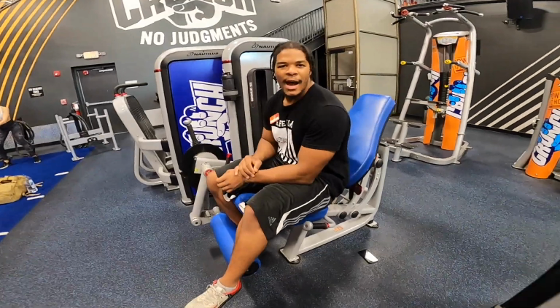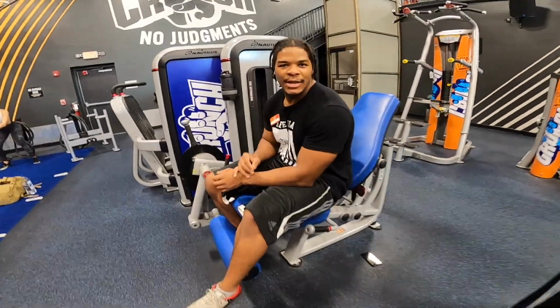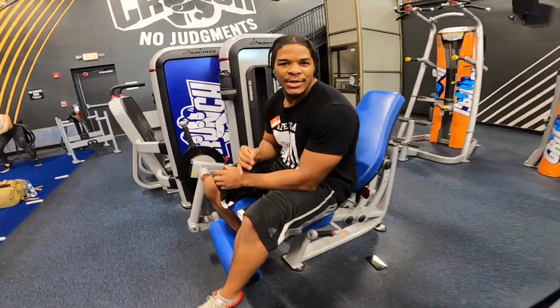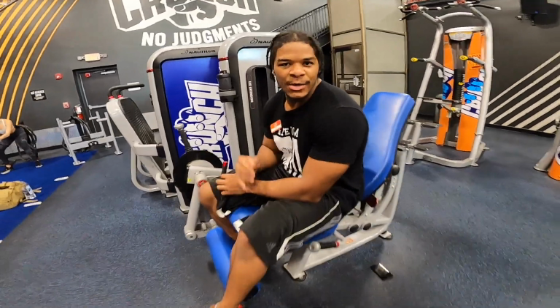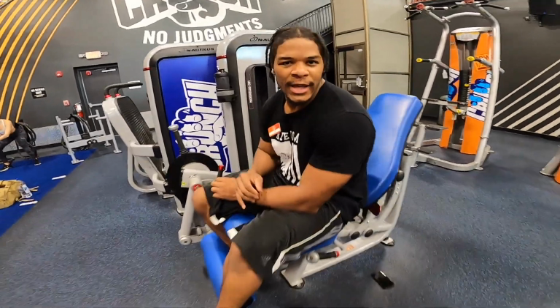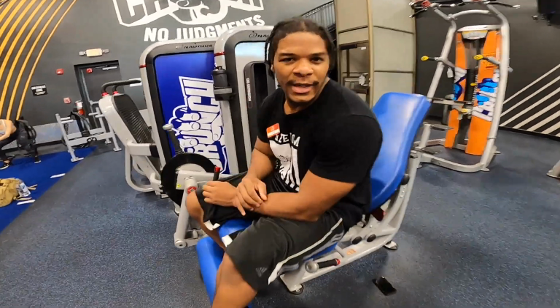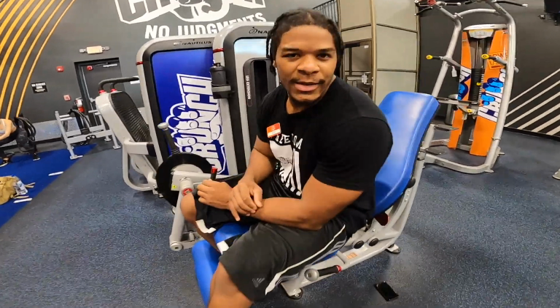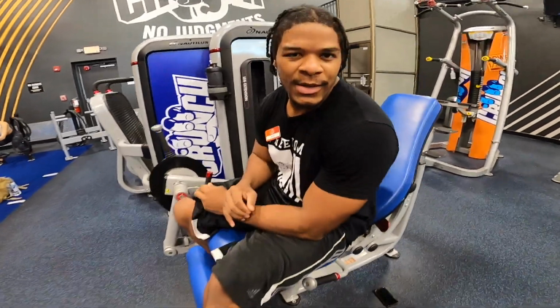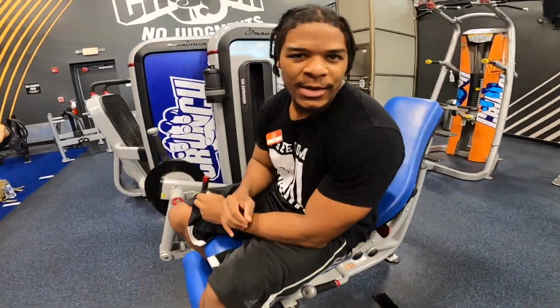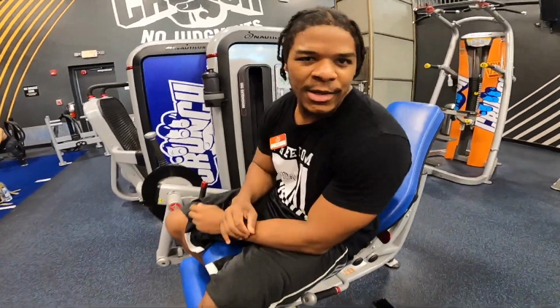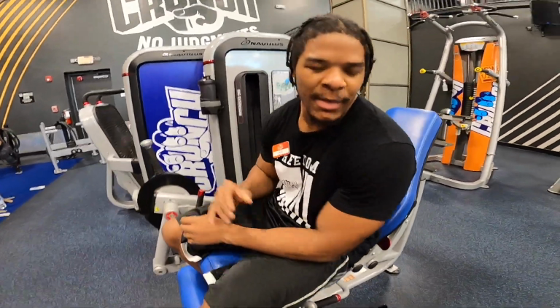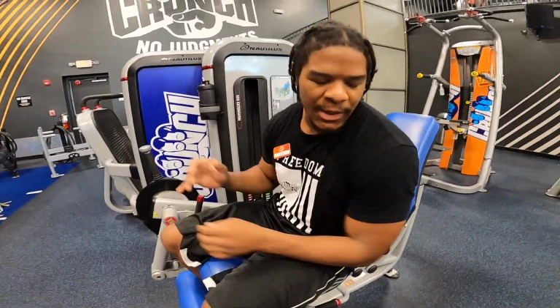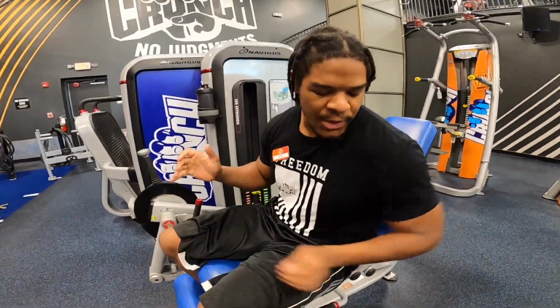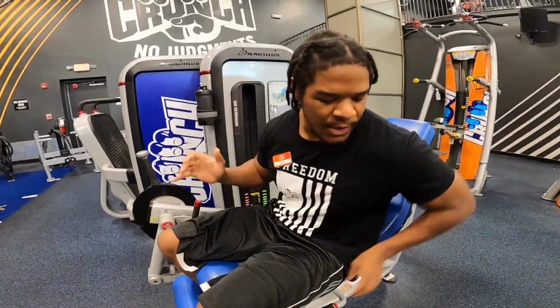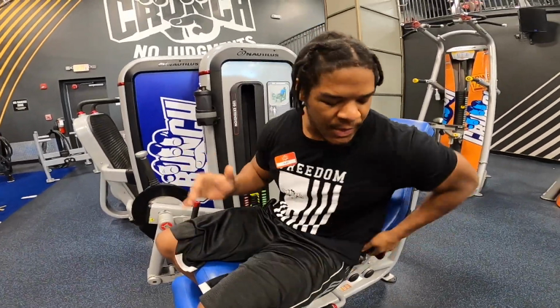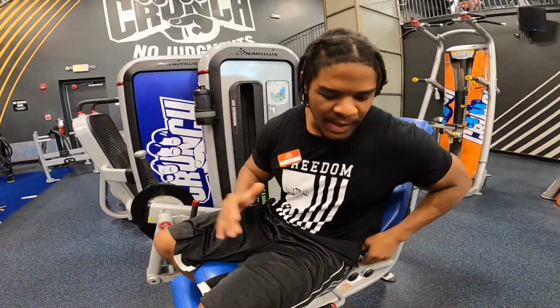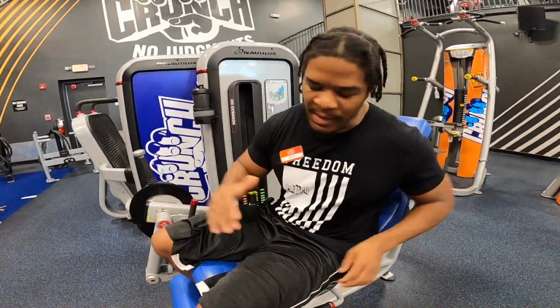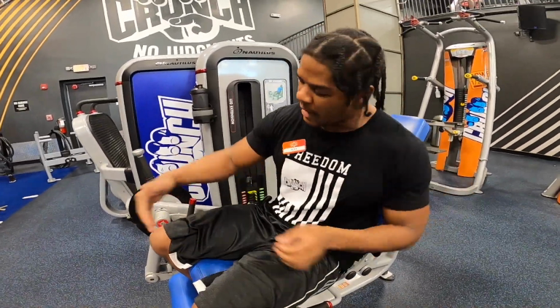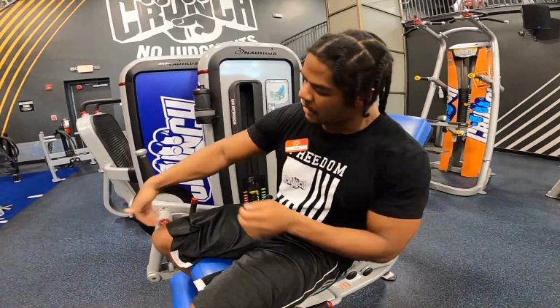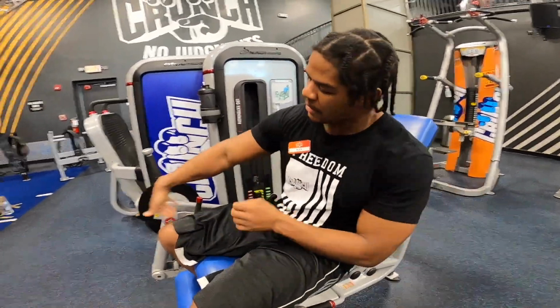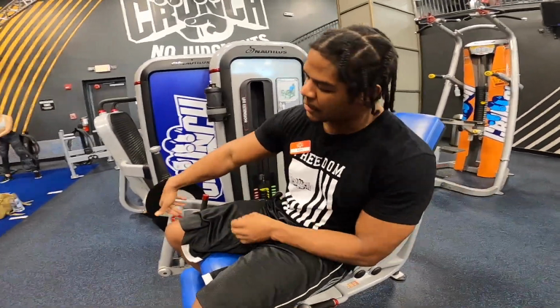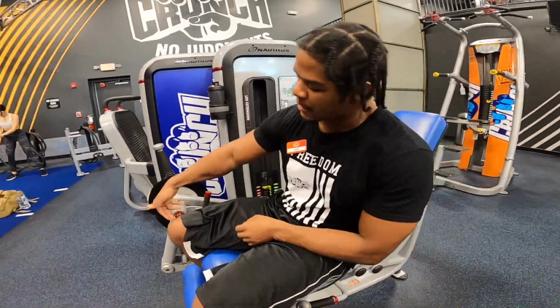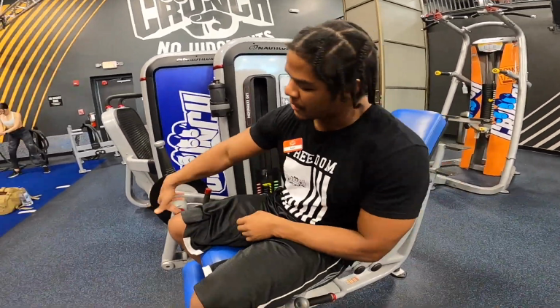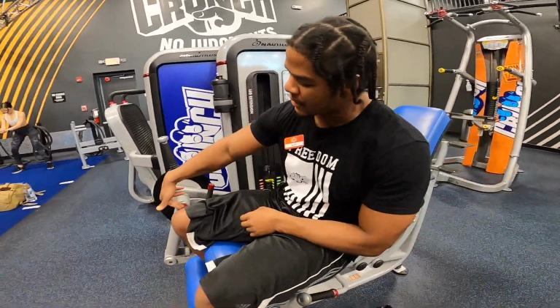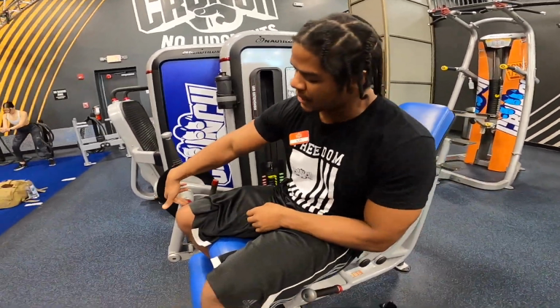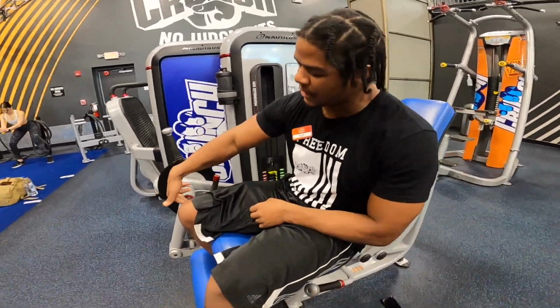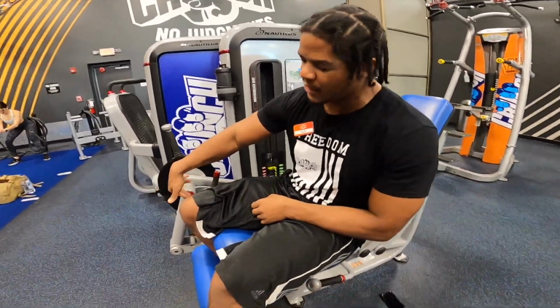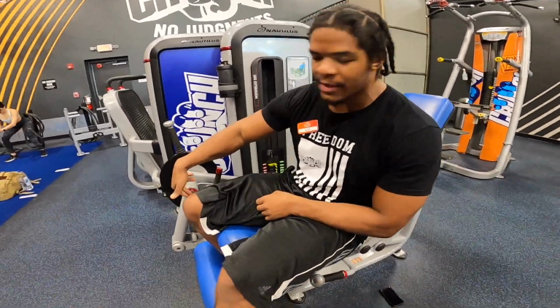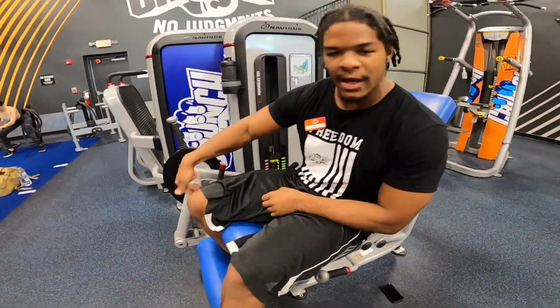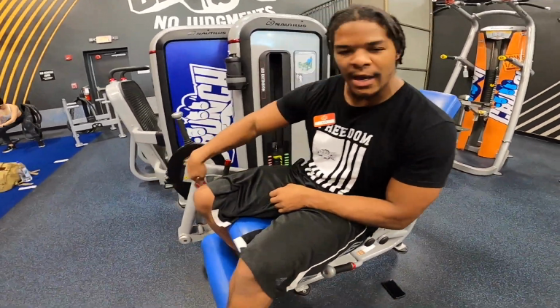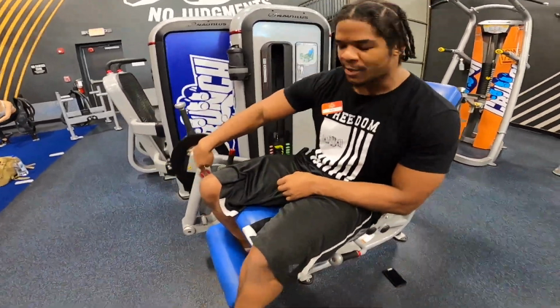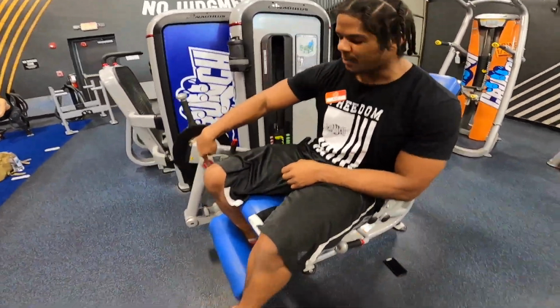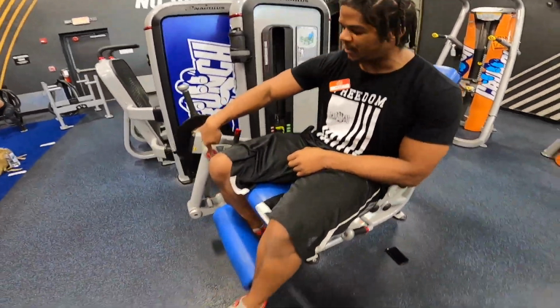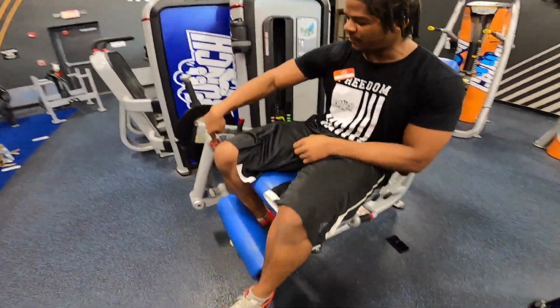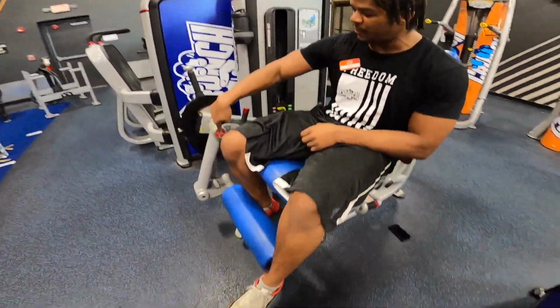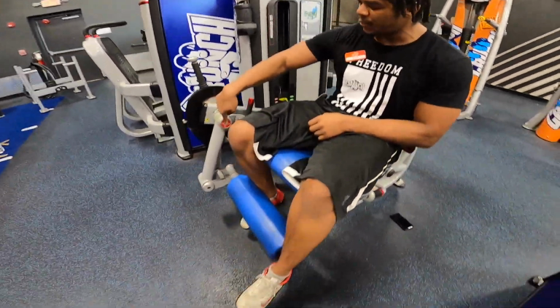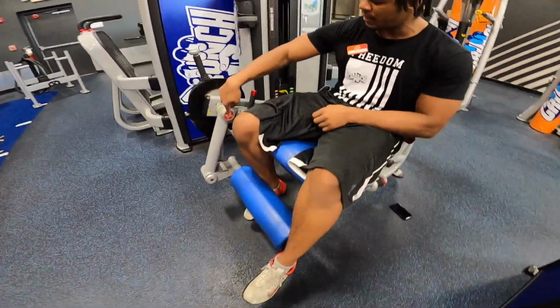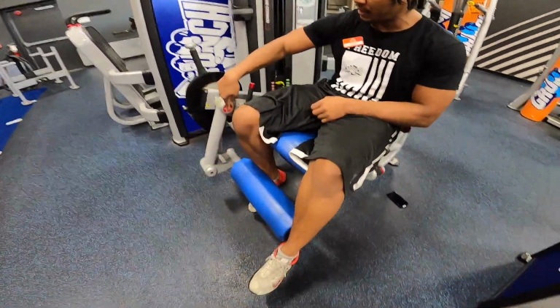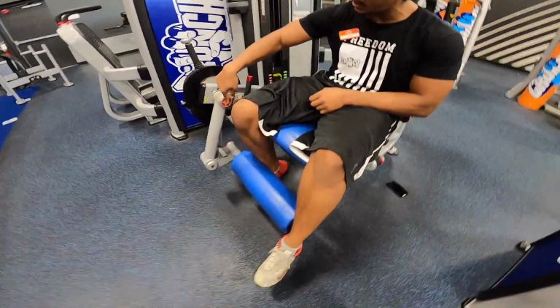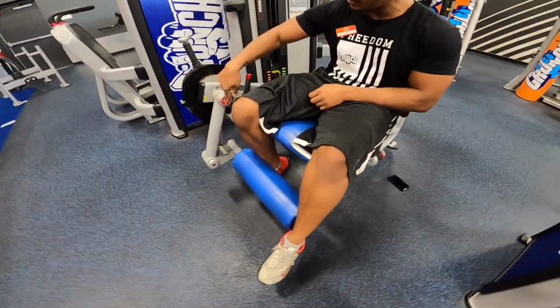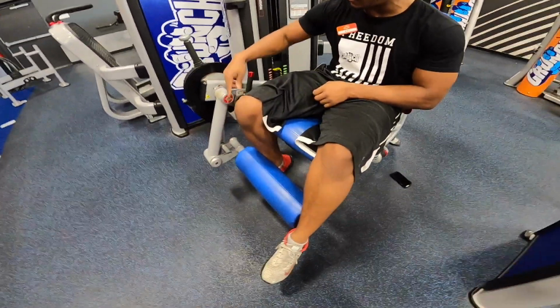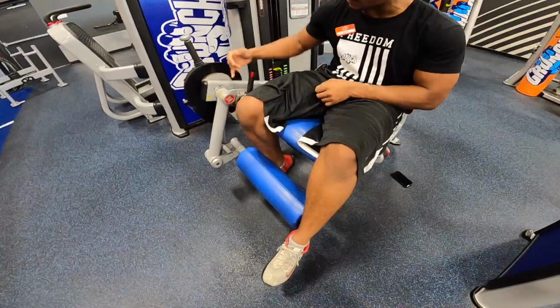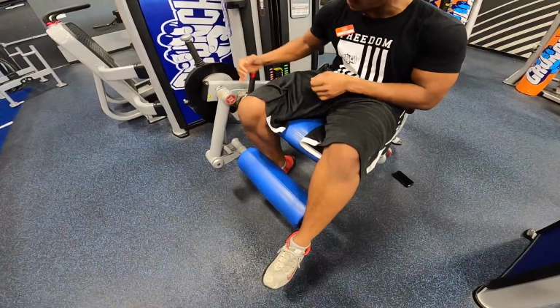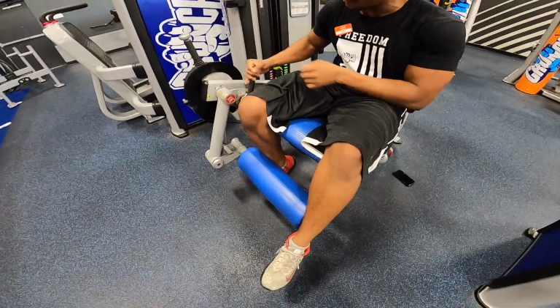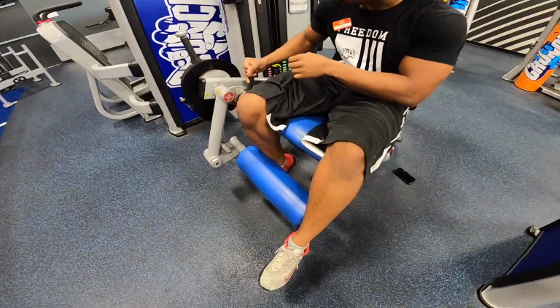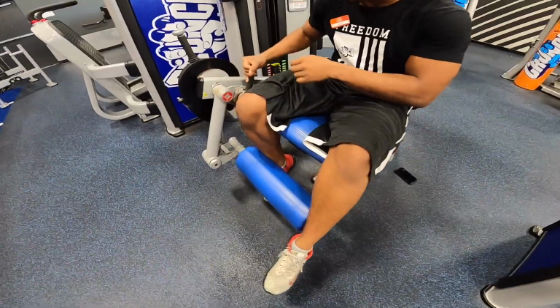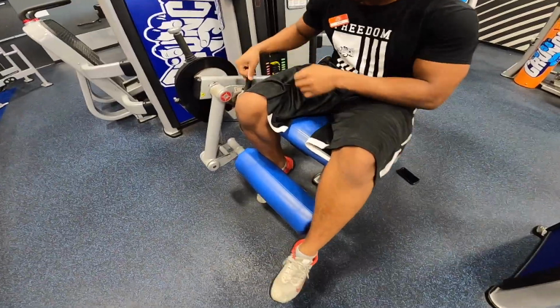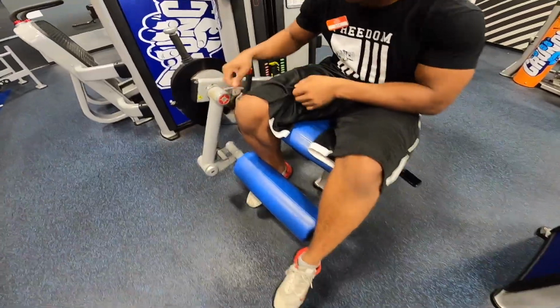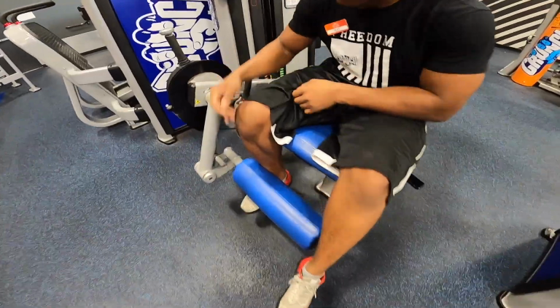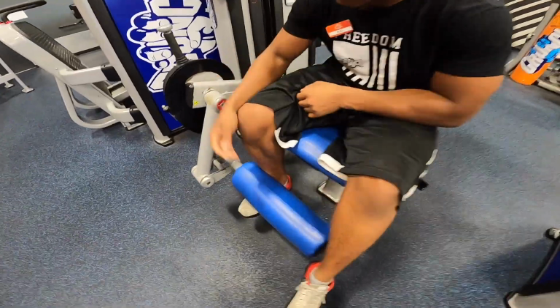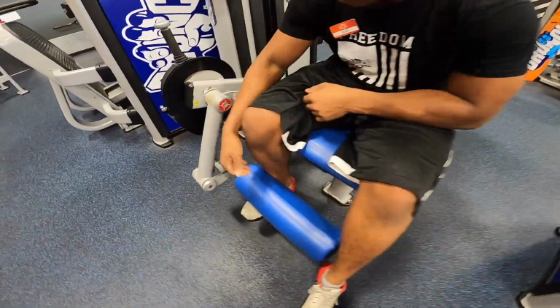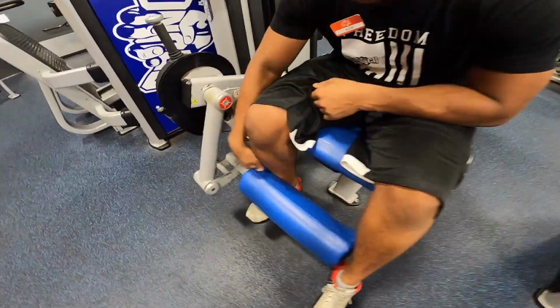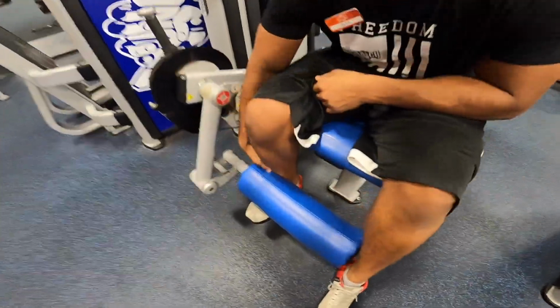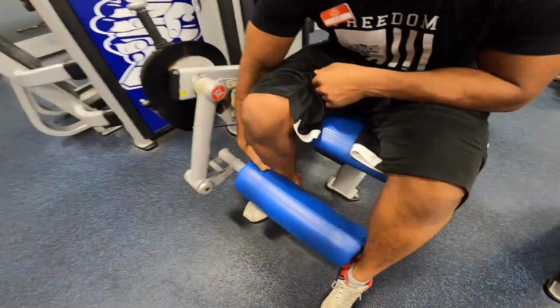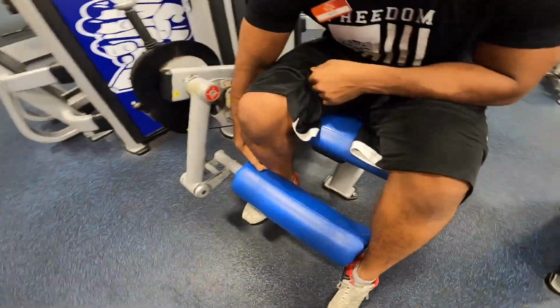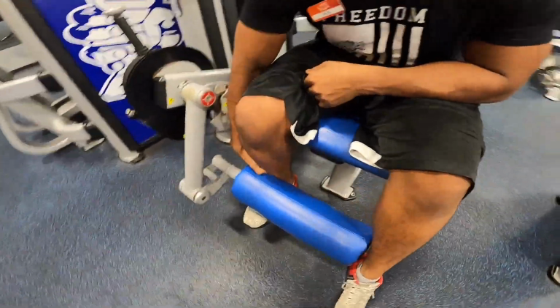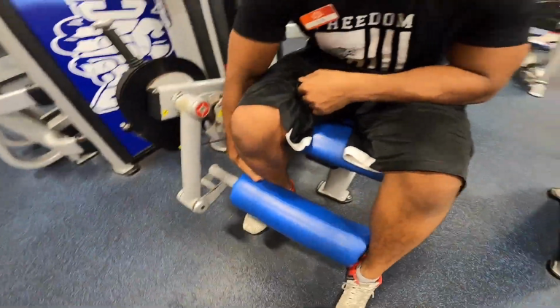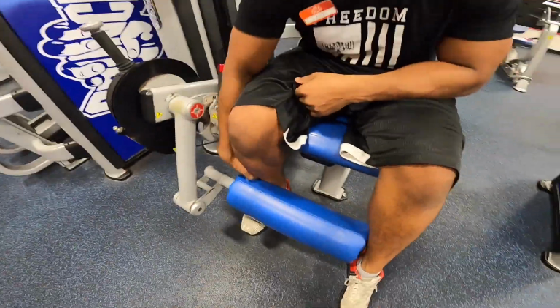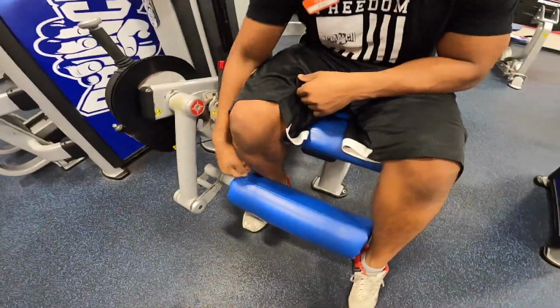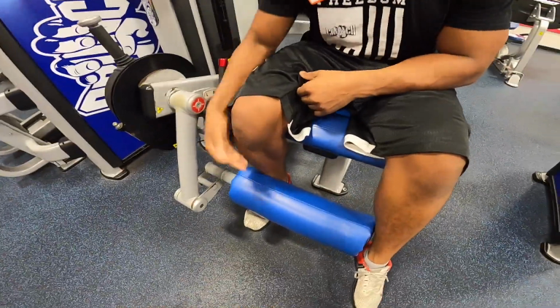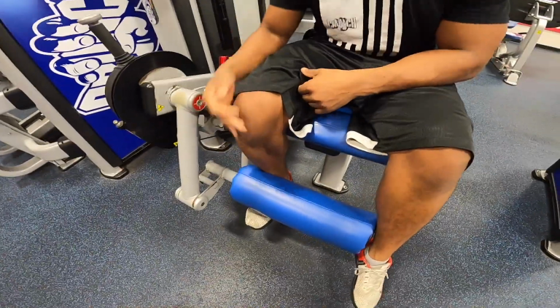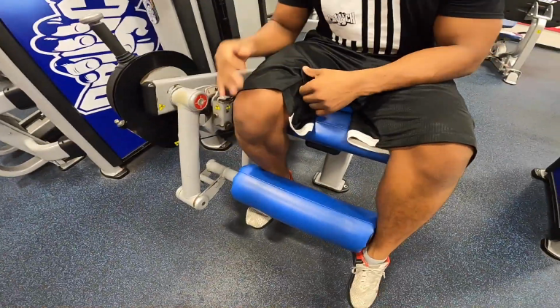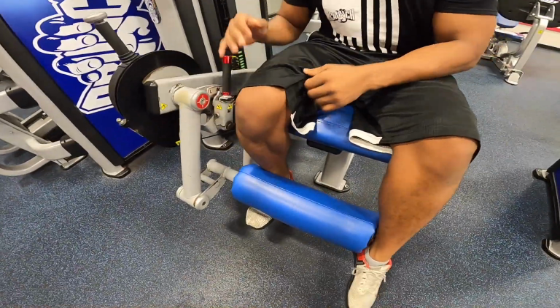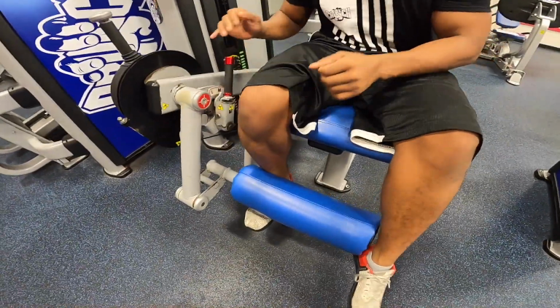ISO leg extension. Make sure the seat's lined up so that your knees are in line with the pivot point here, and the roller's at about ankle level.